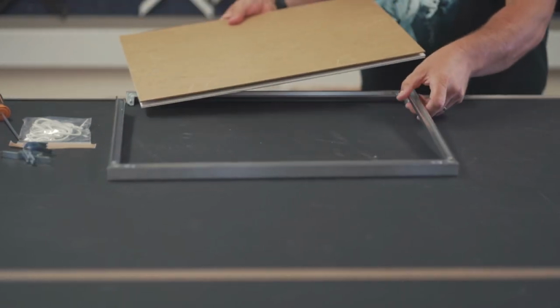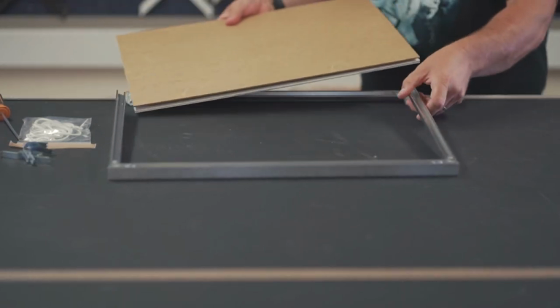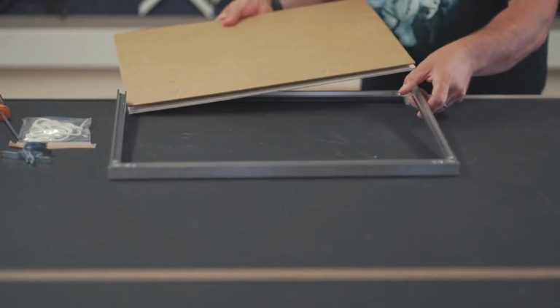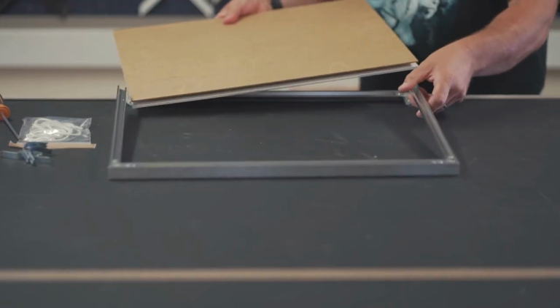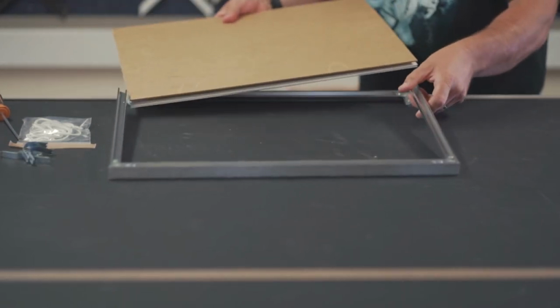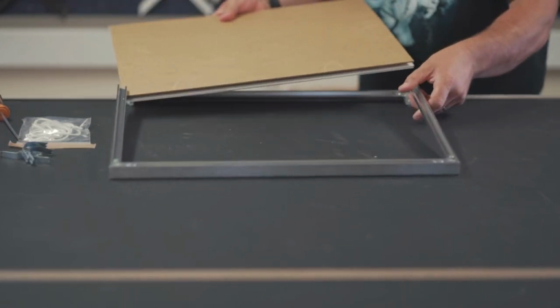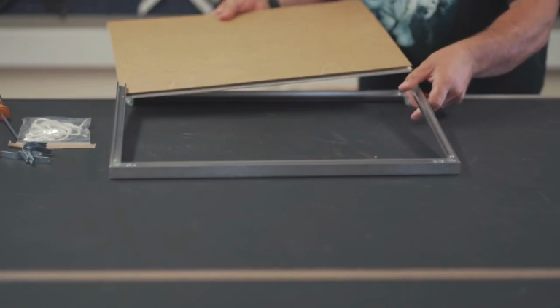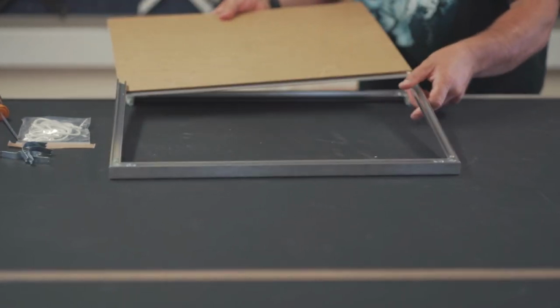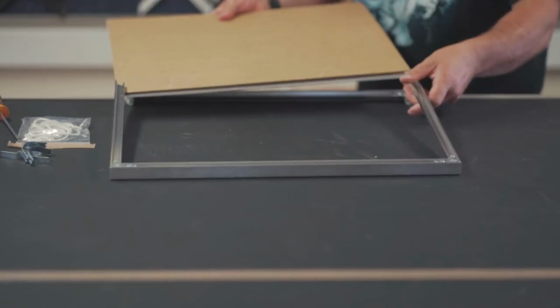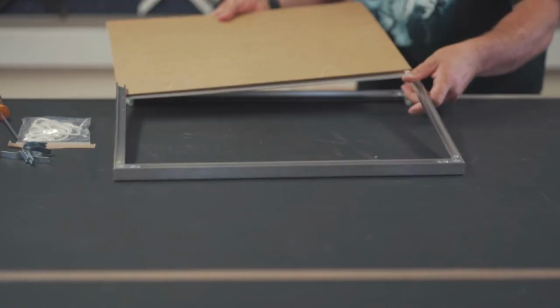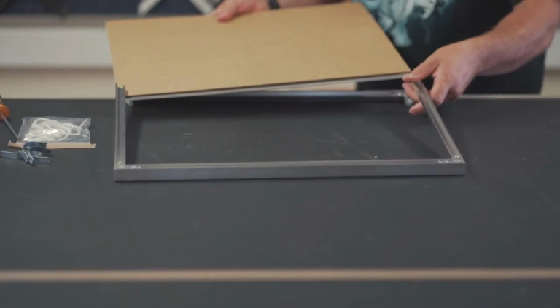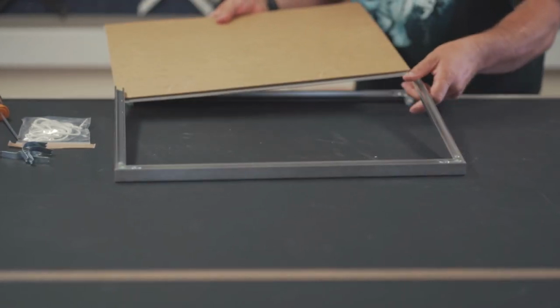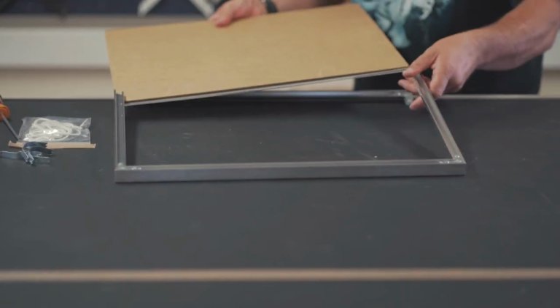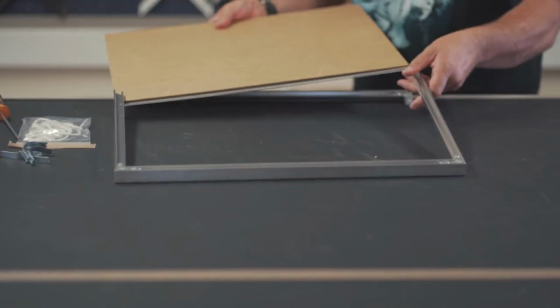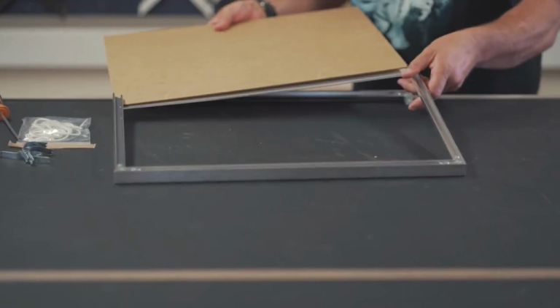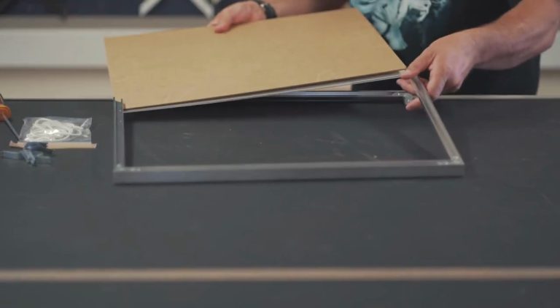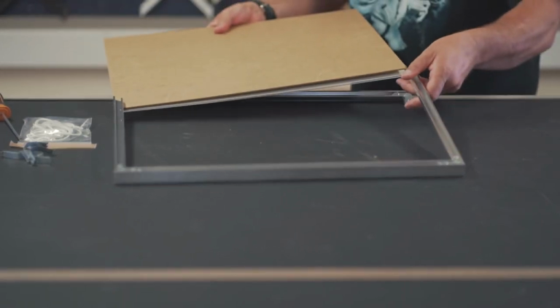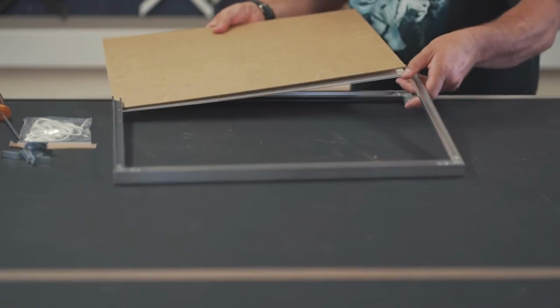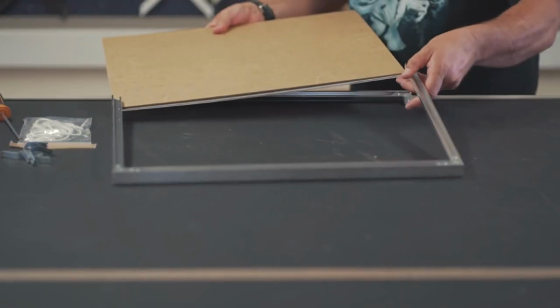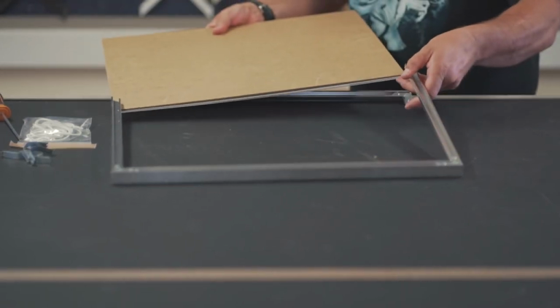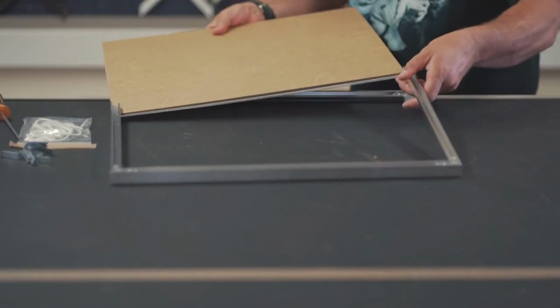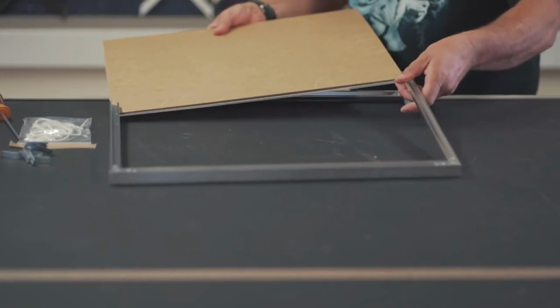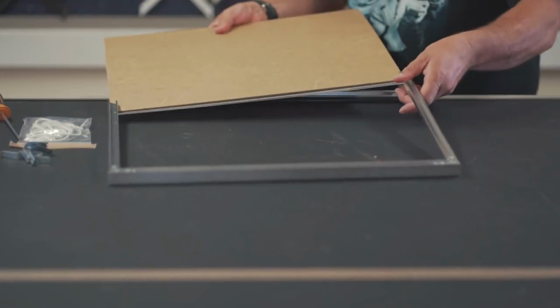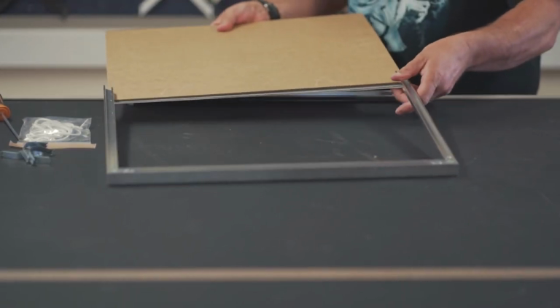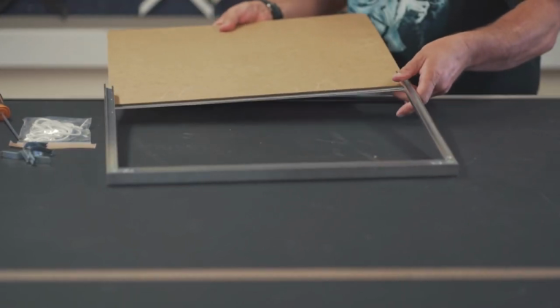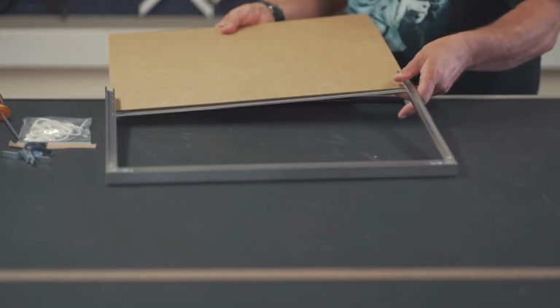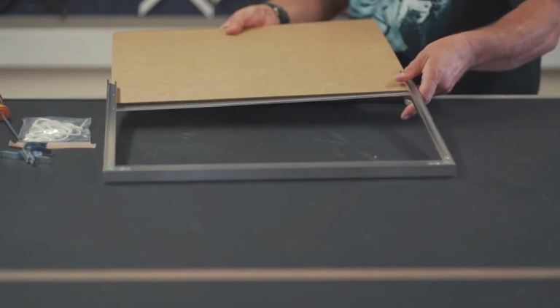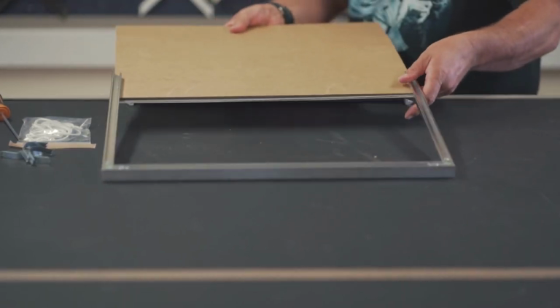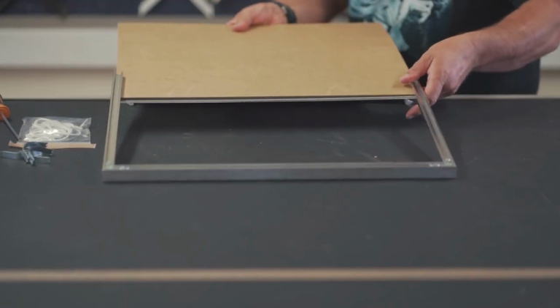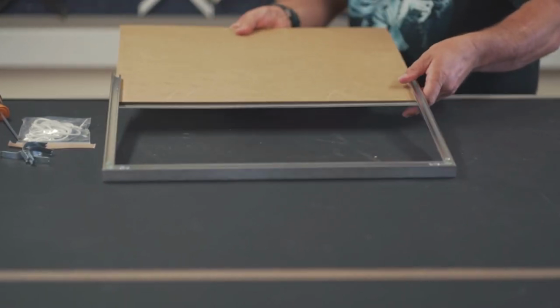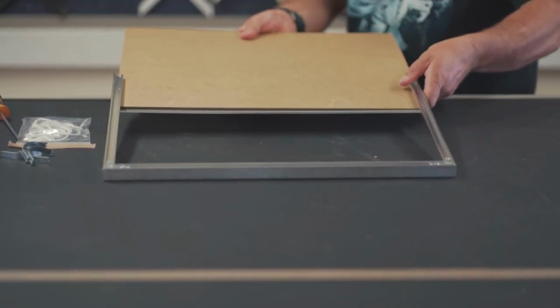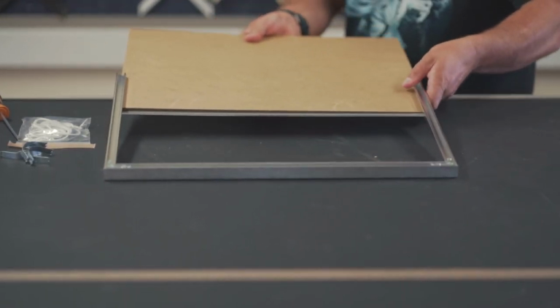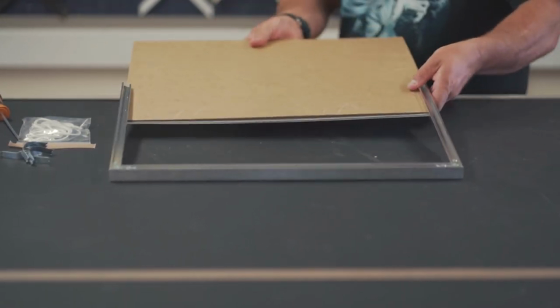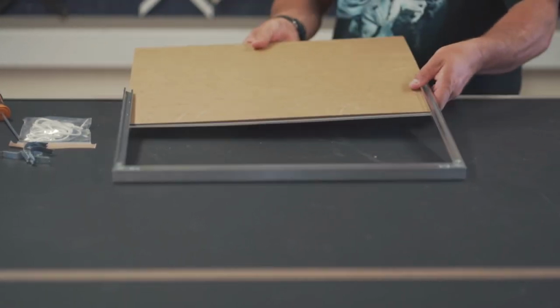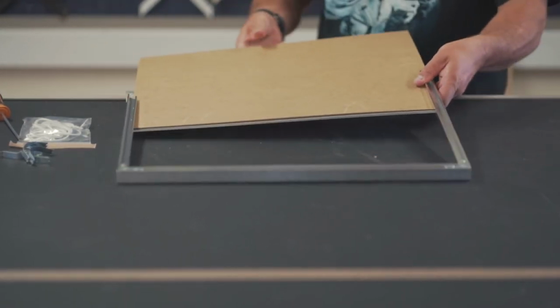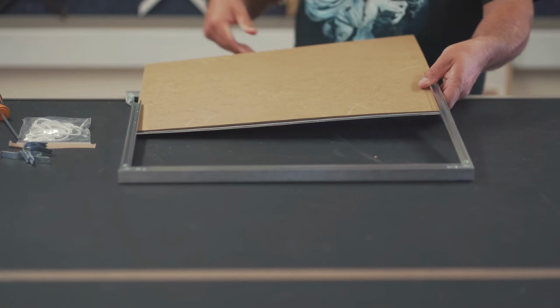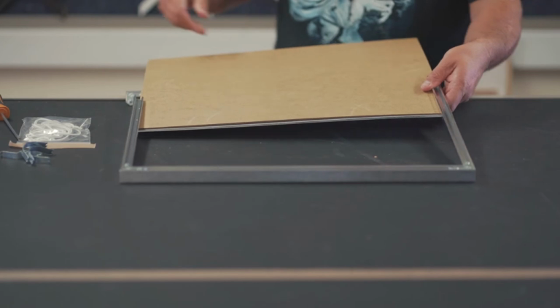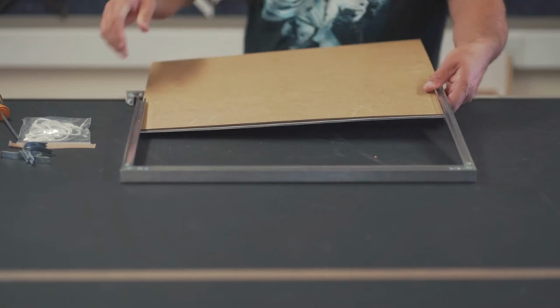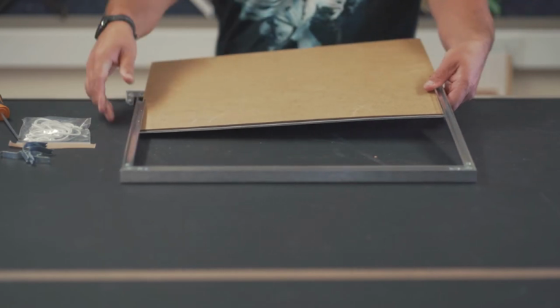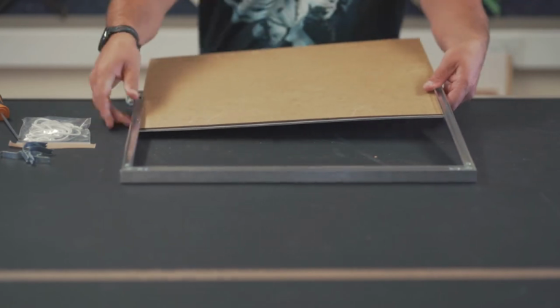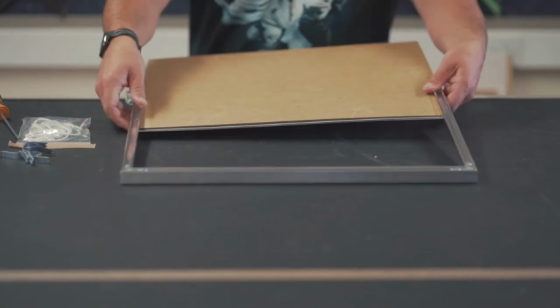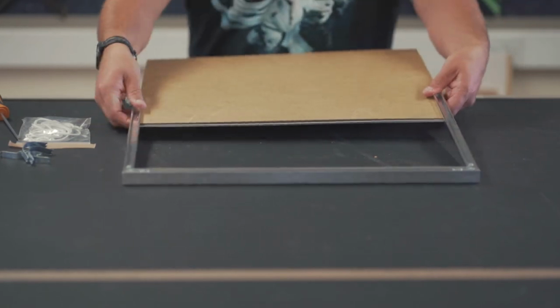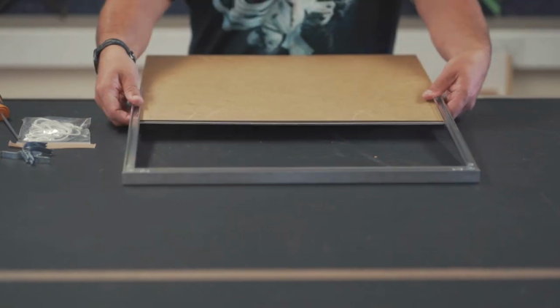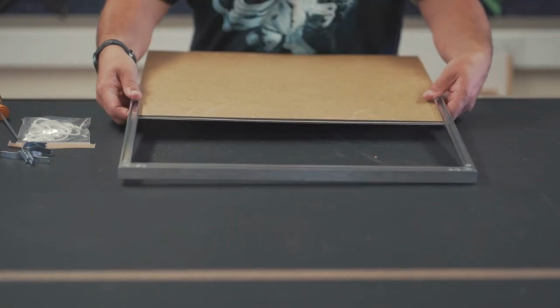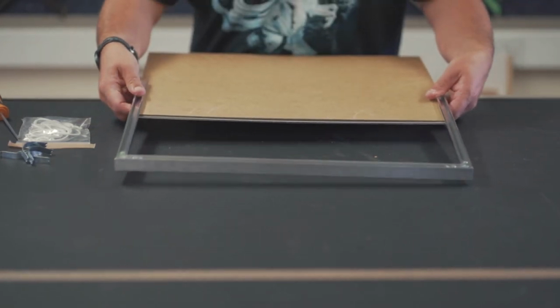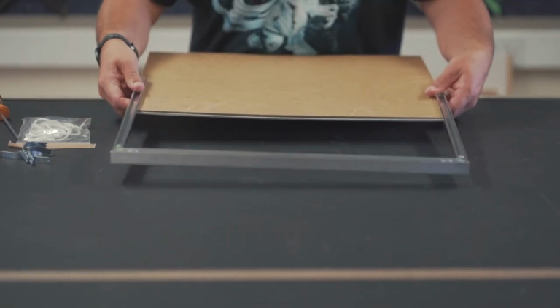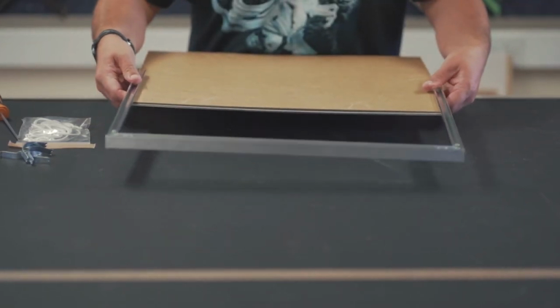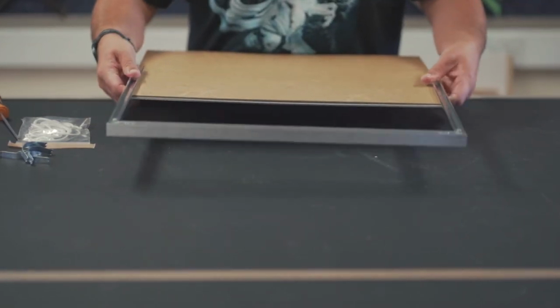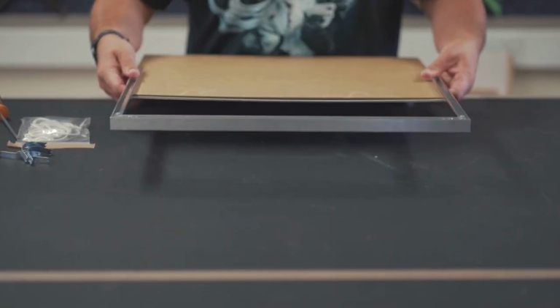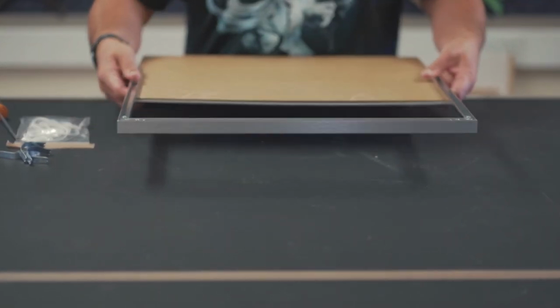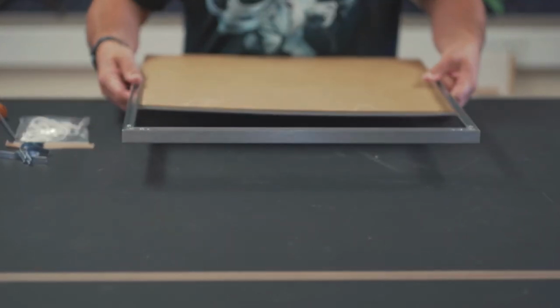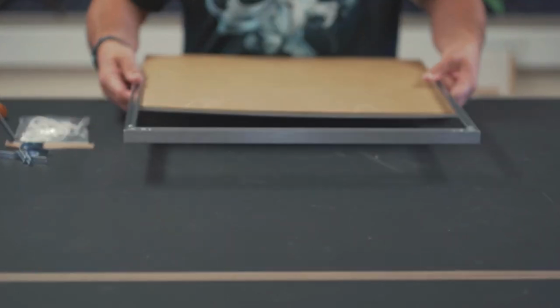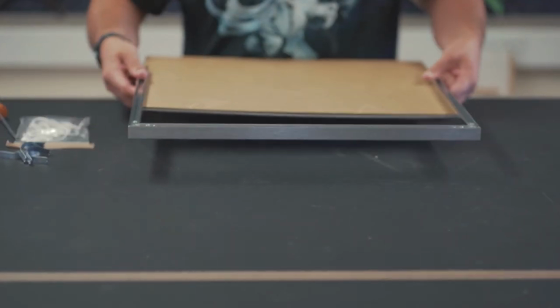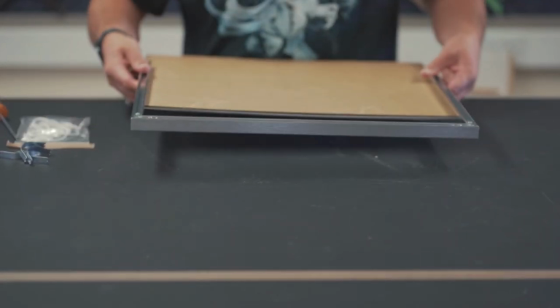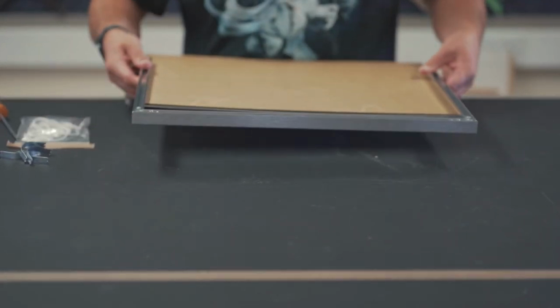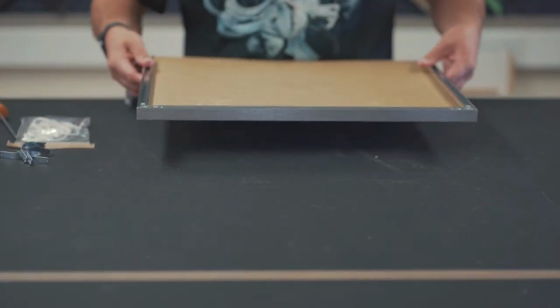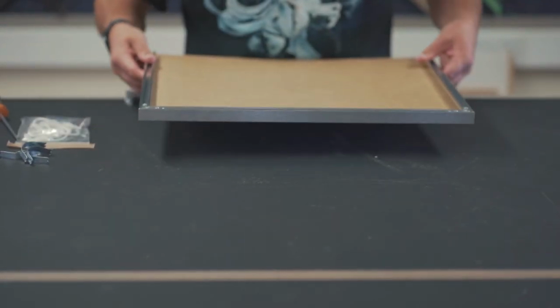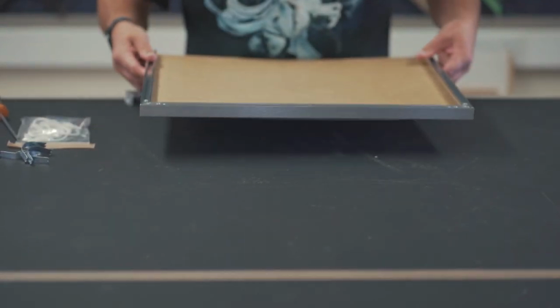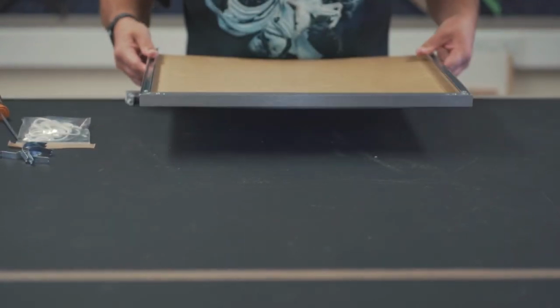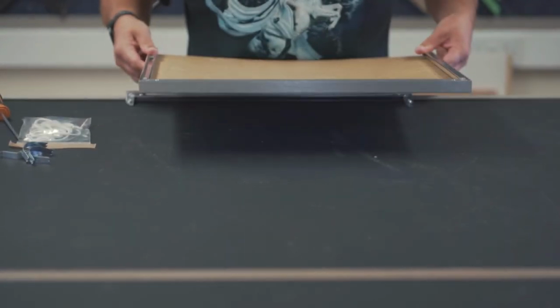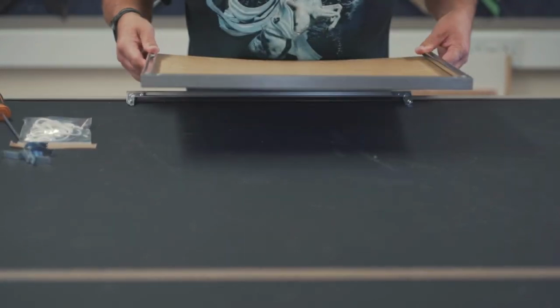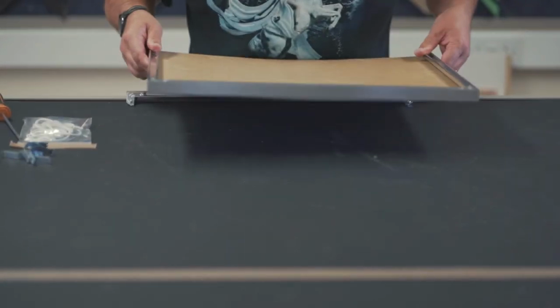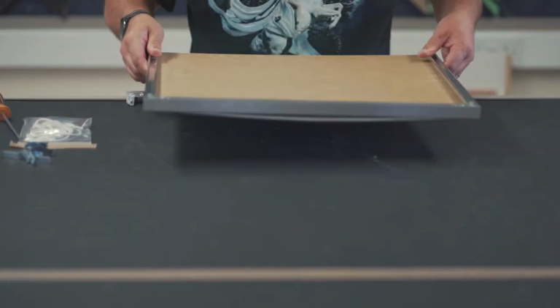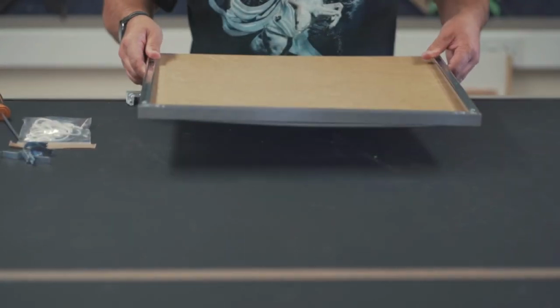The artwork should be placed between the acrylic and the MDF backing, and then slide back into the recess of the aluminium moulding profile.